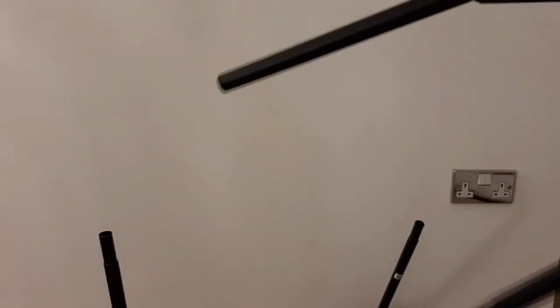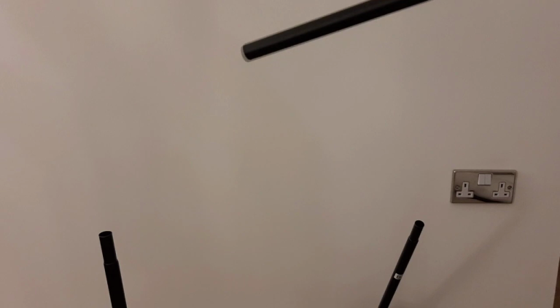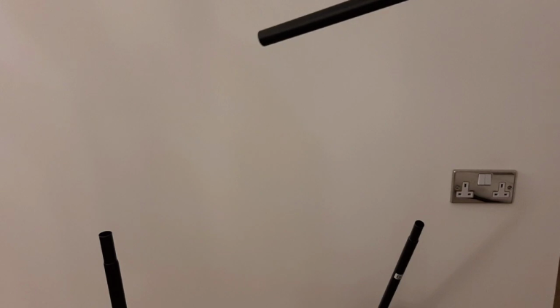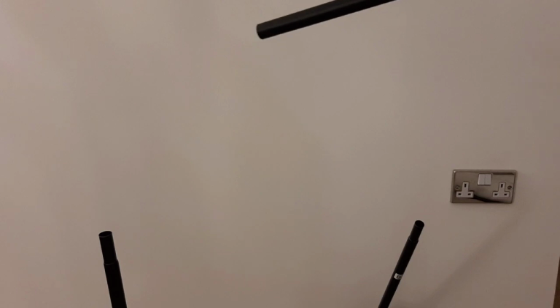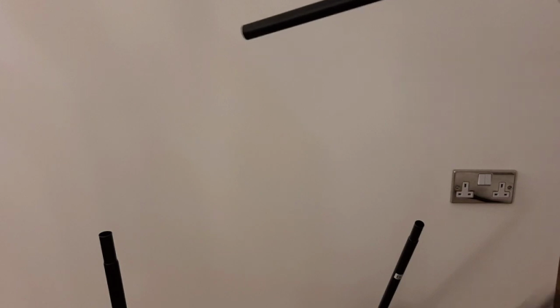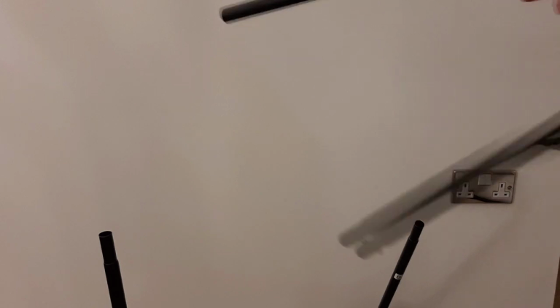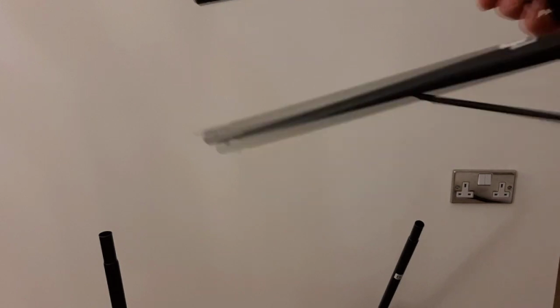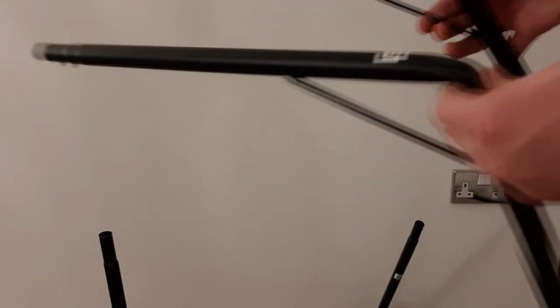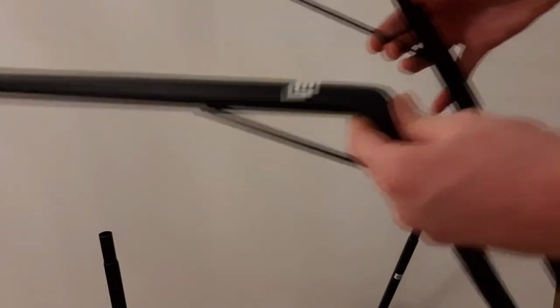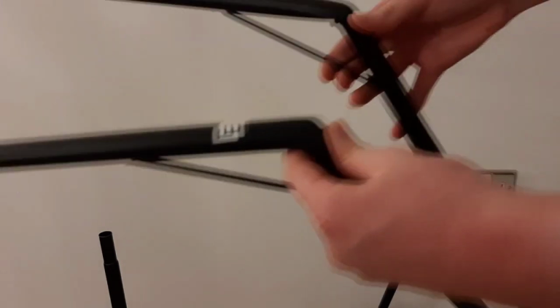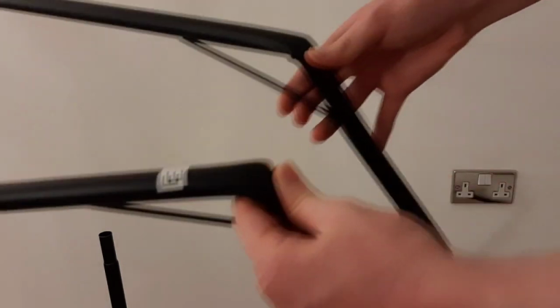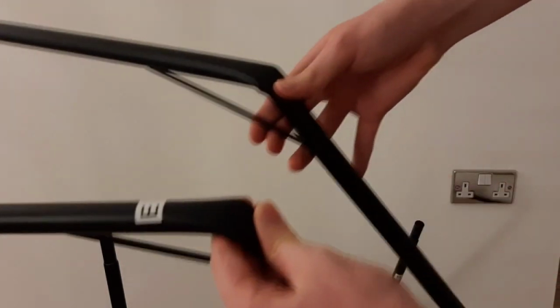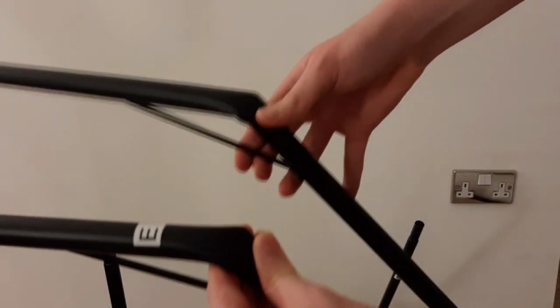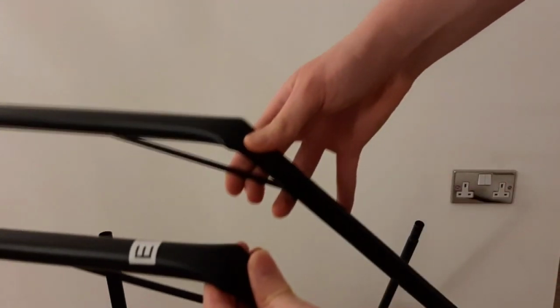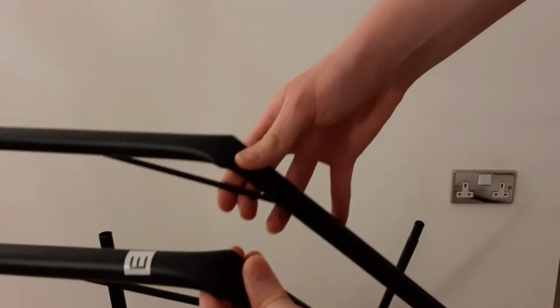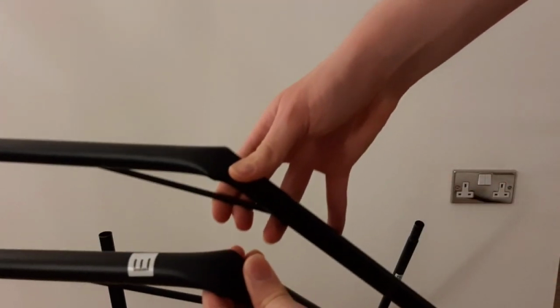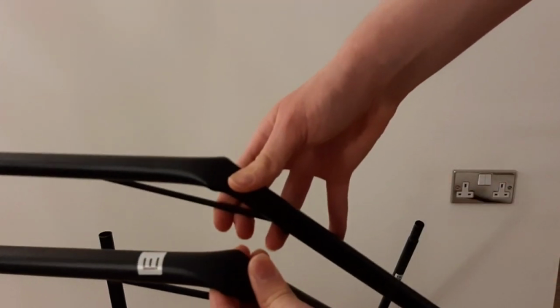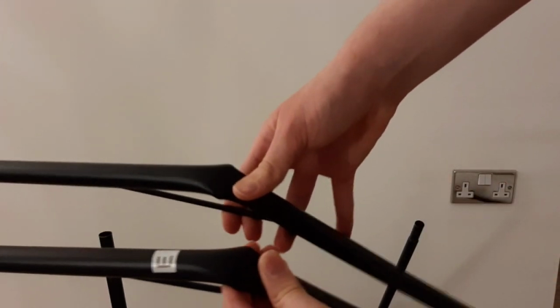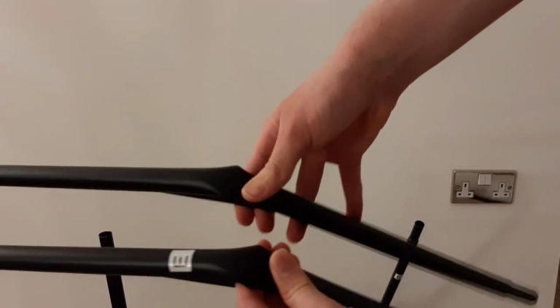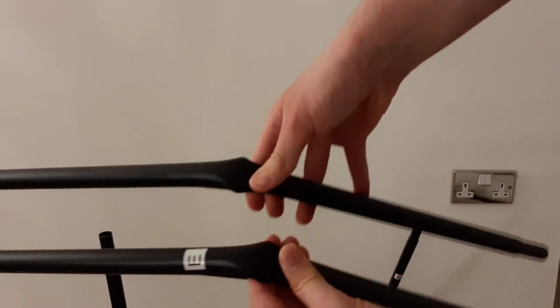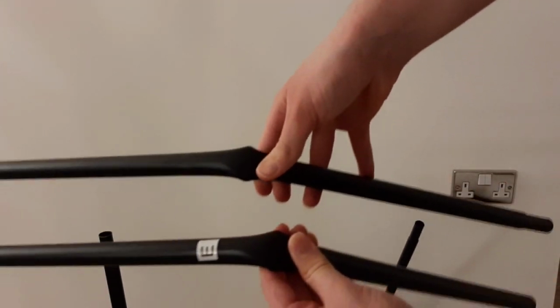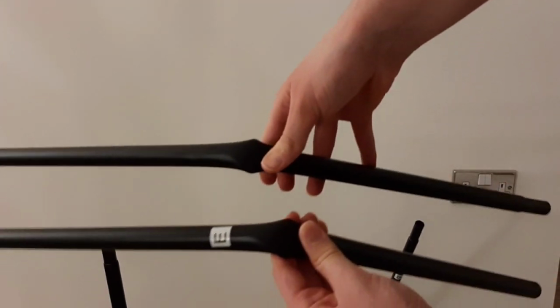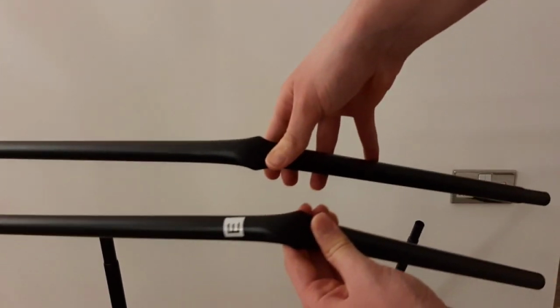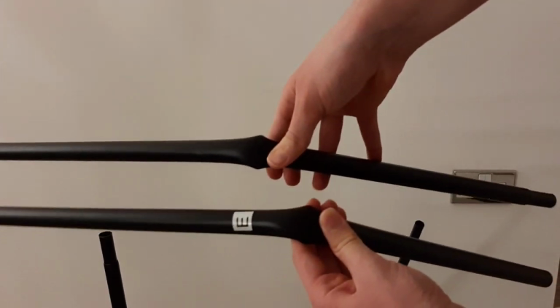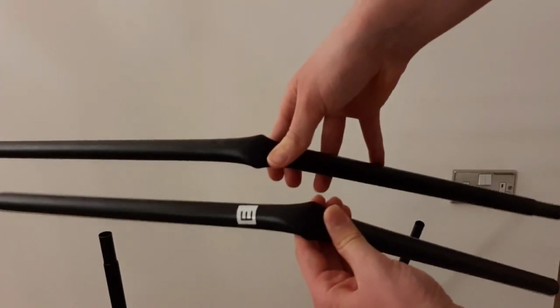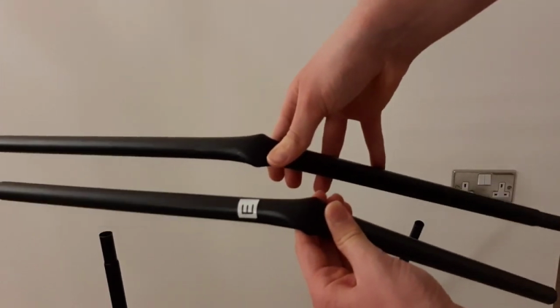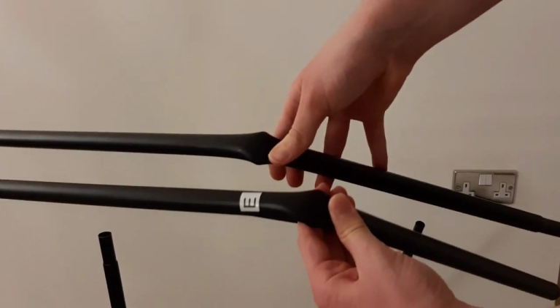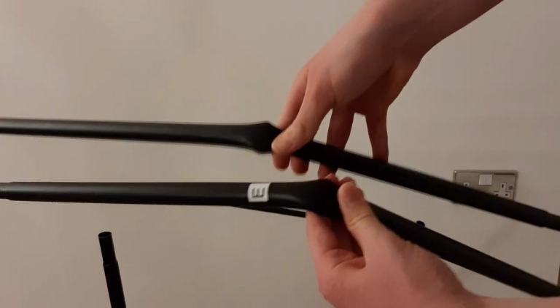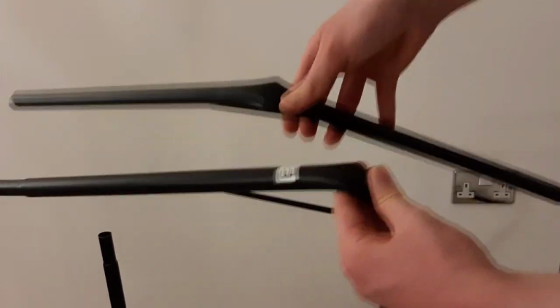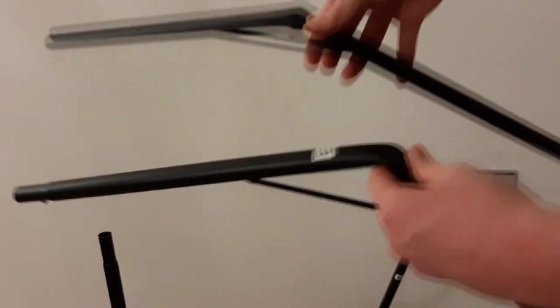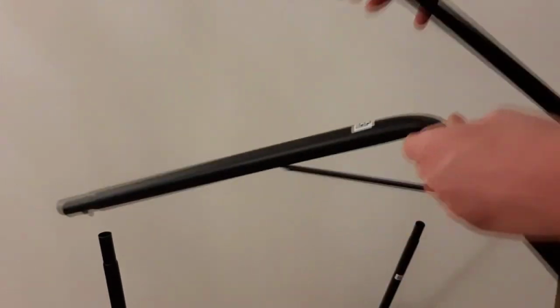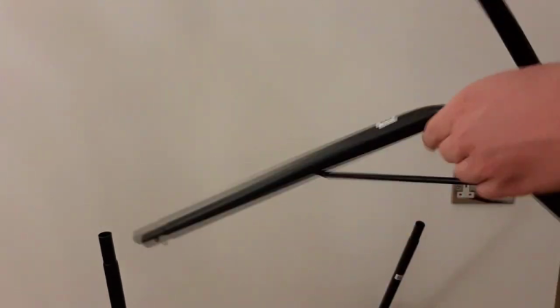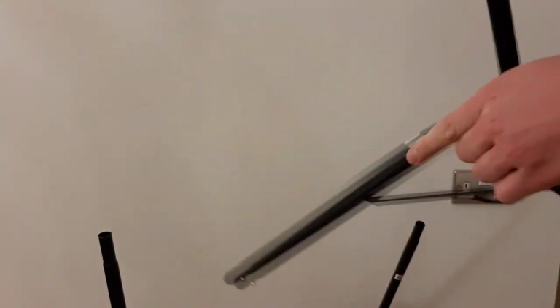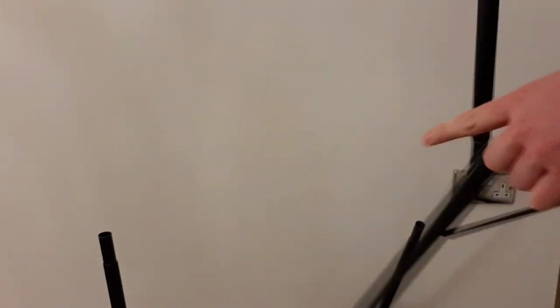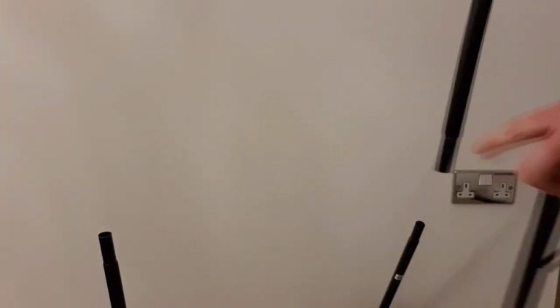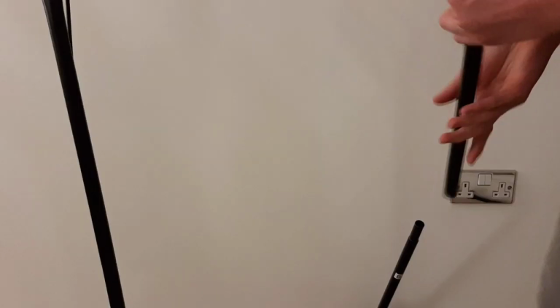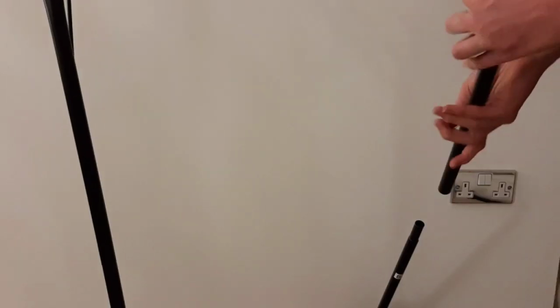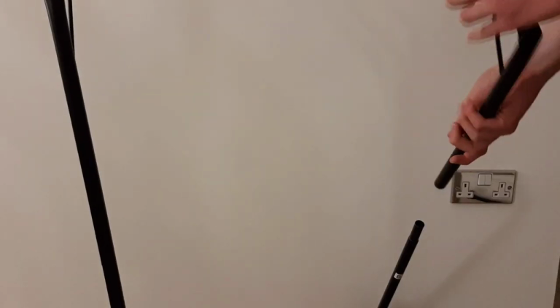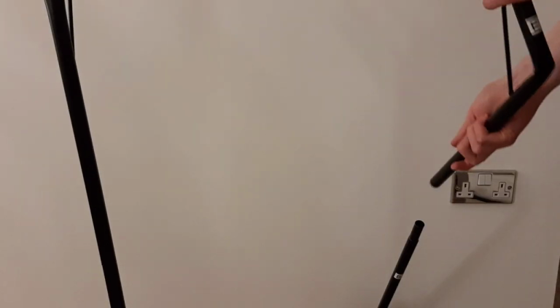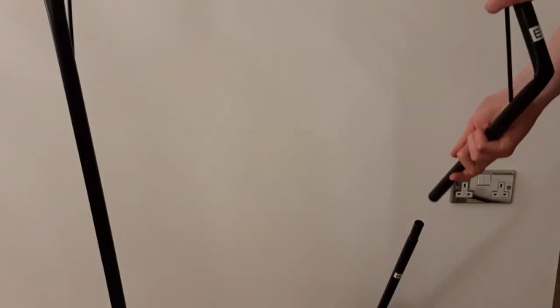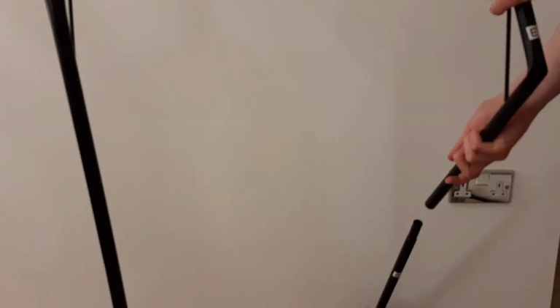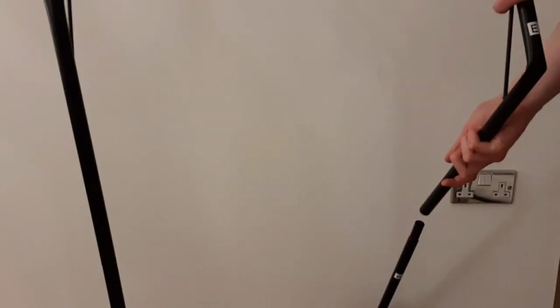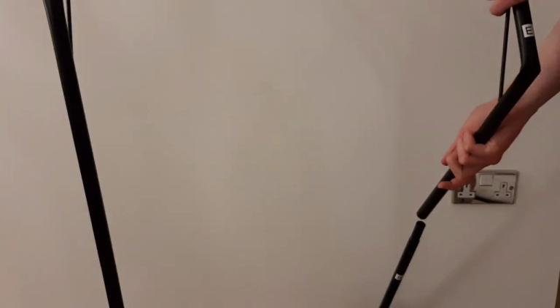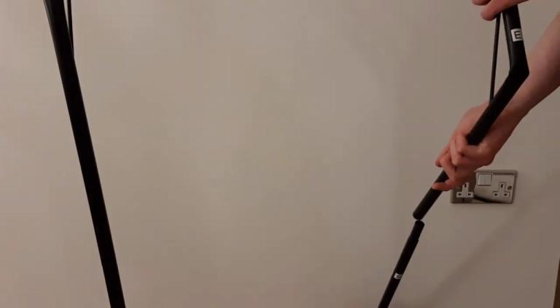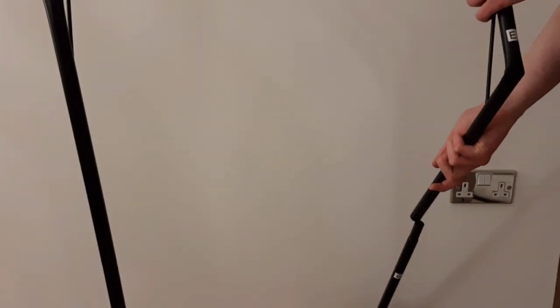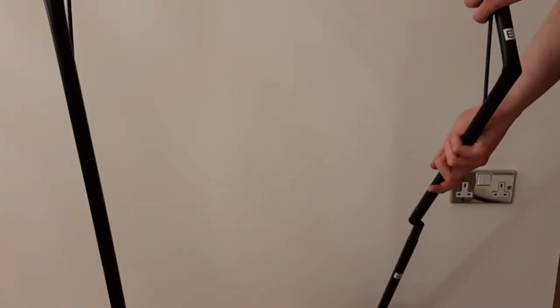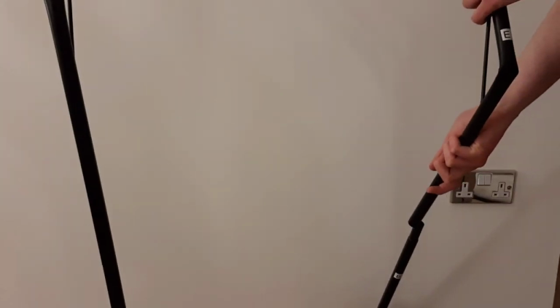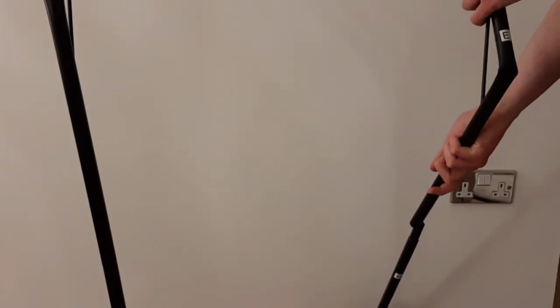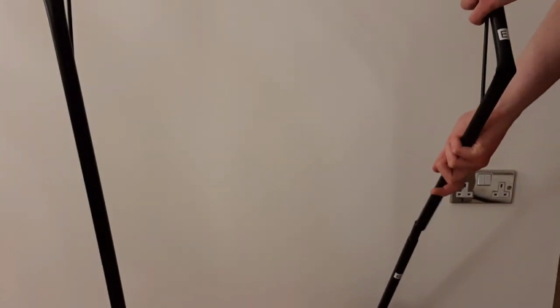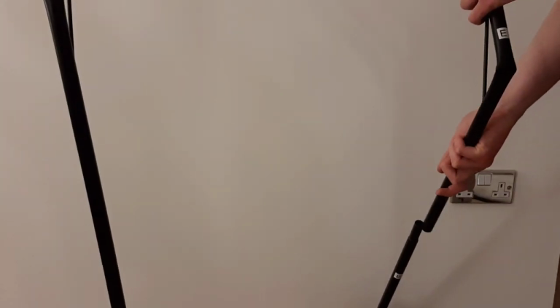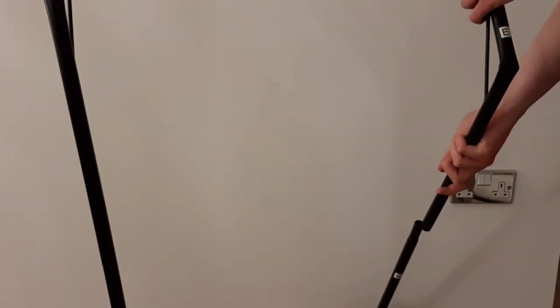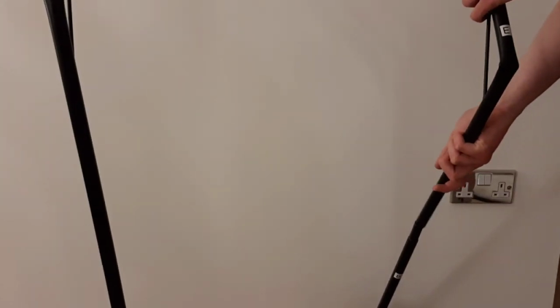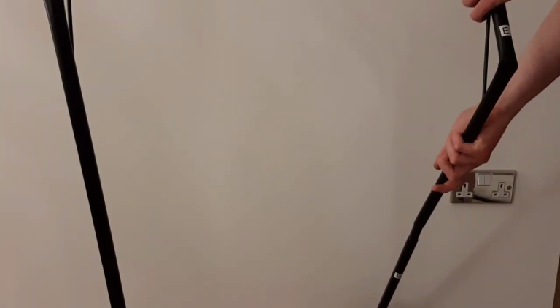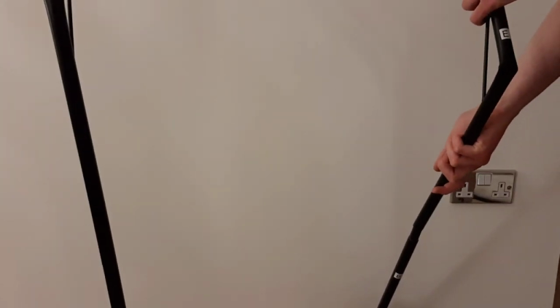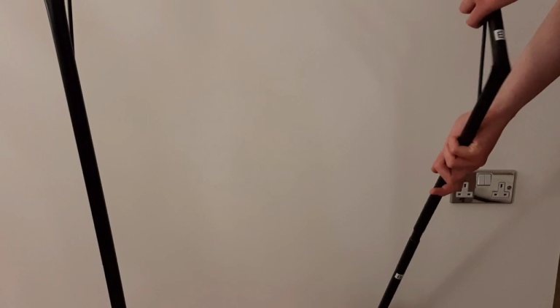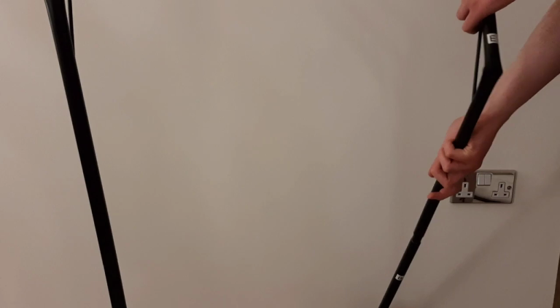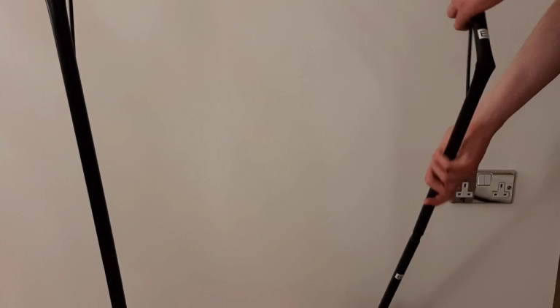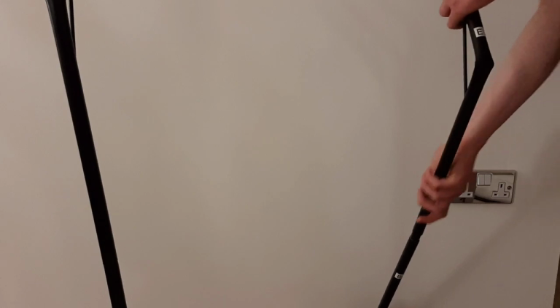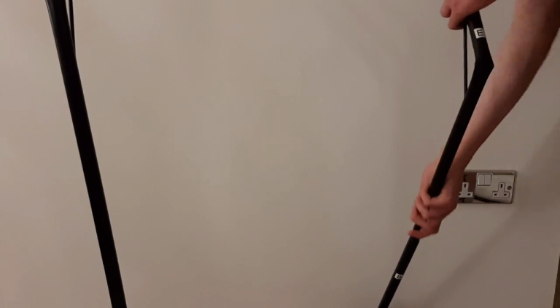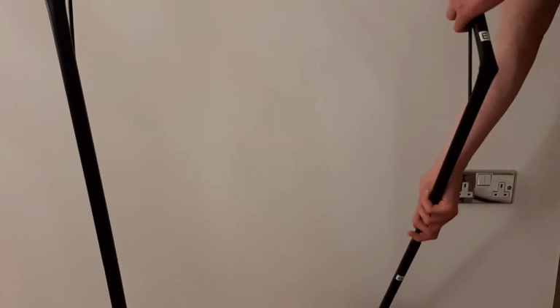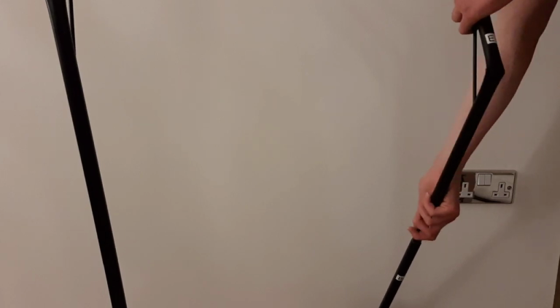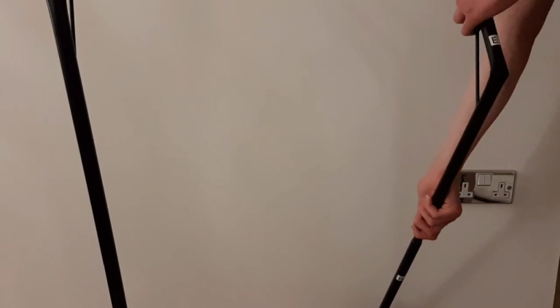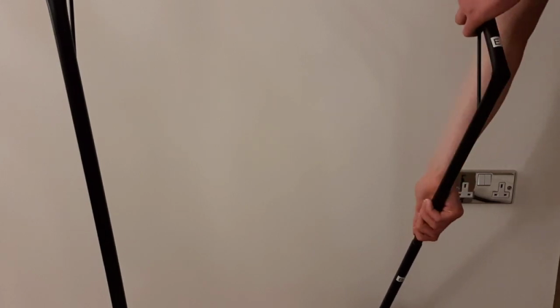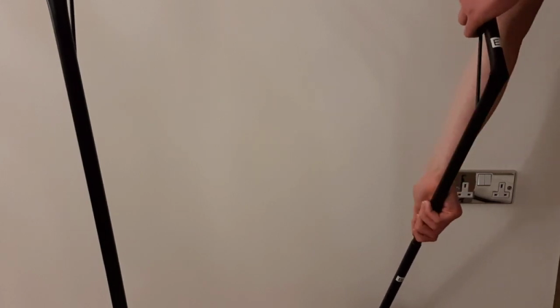Now you're going to take your two larger bent support poles and attach them to the top of the two poles via the snap lock pins.